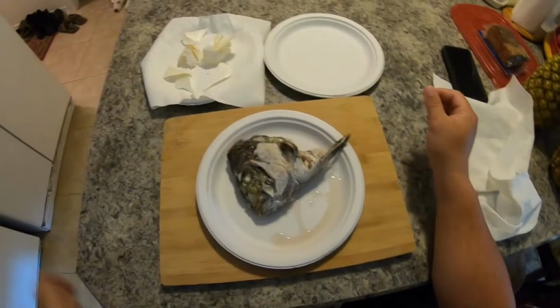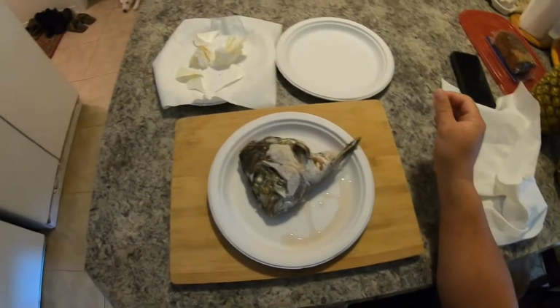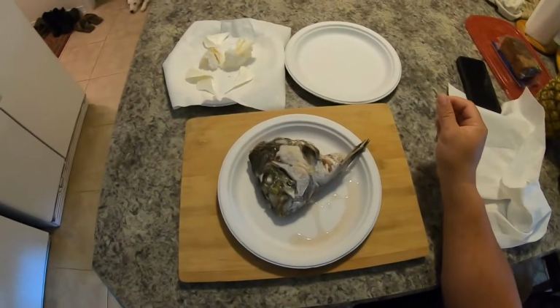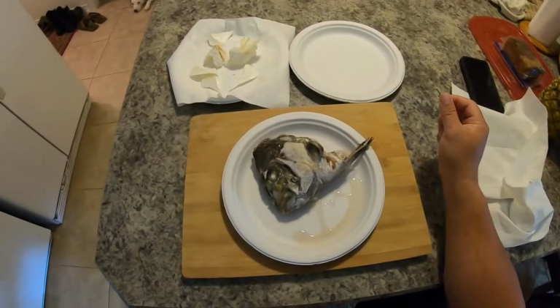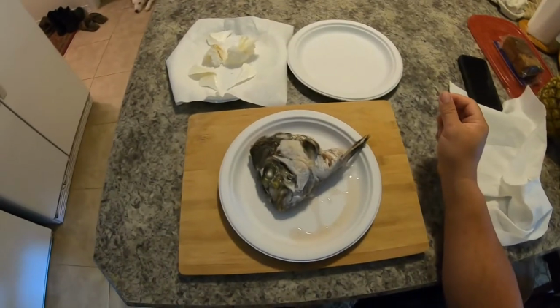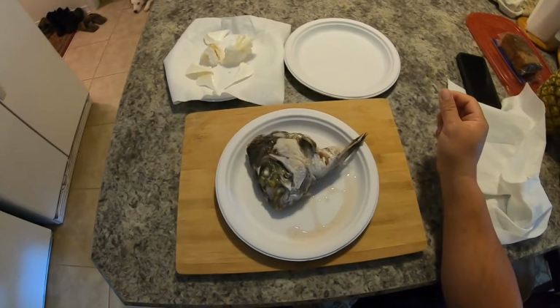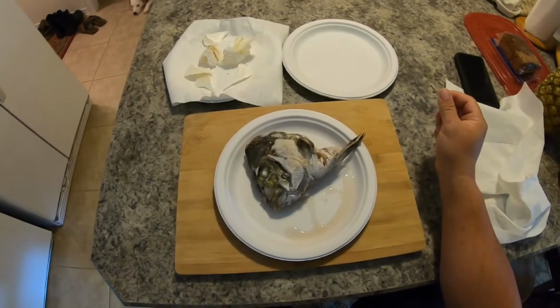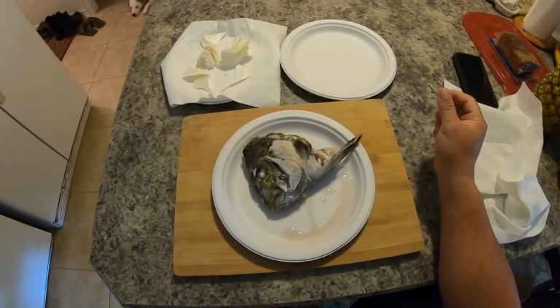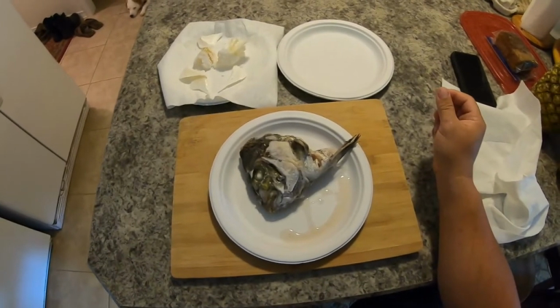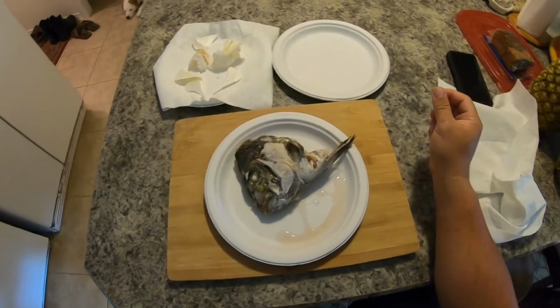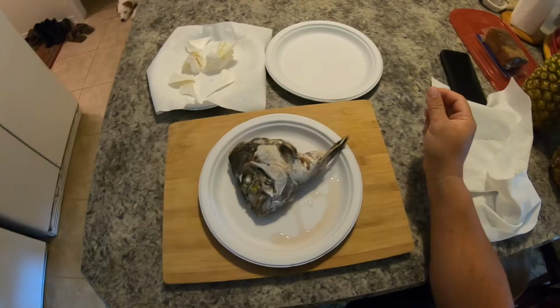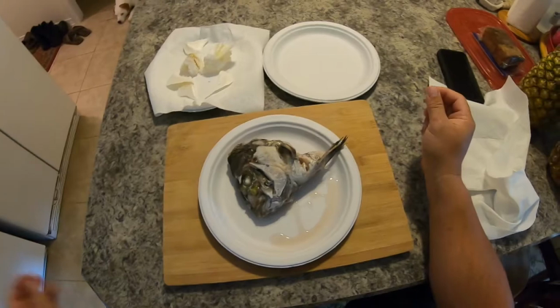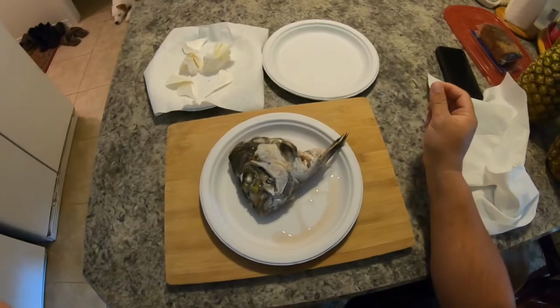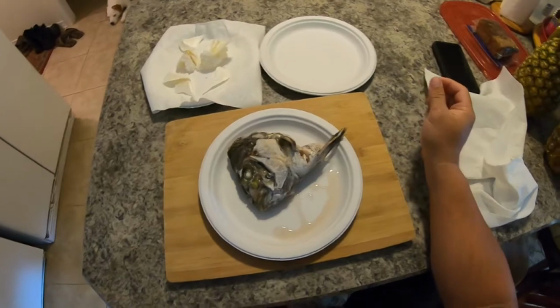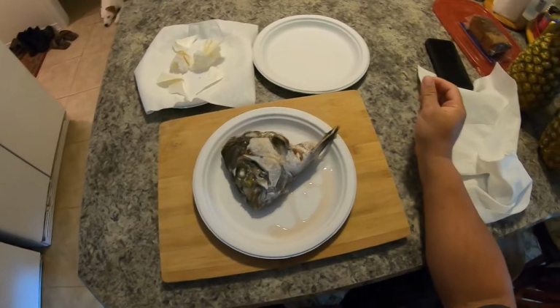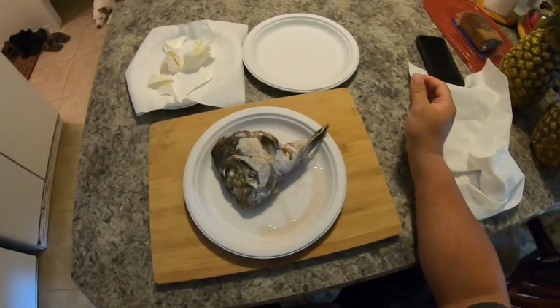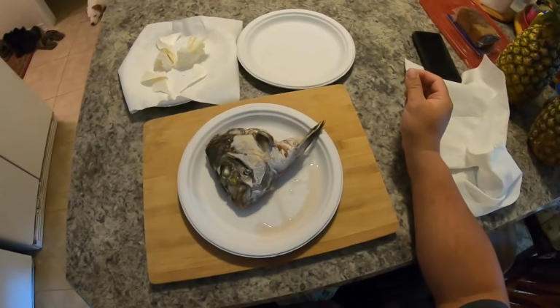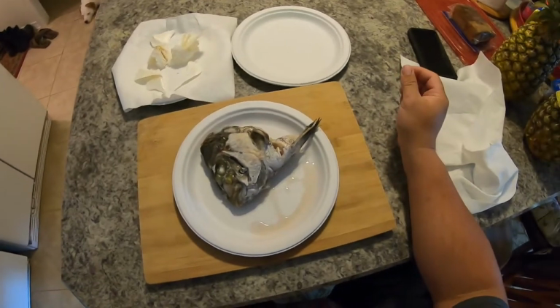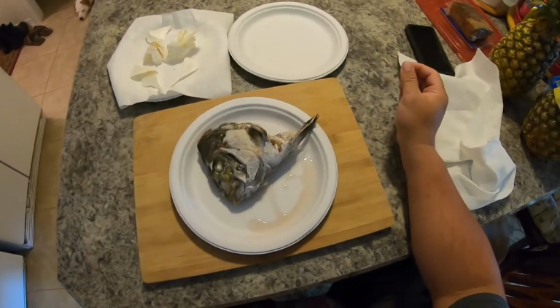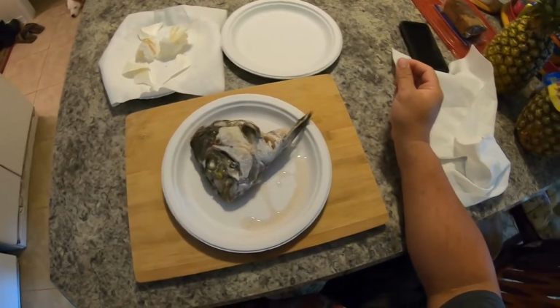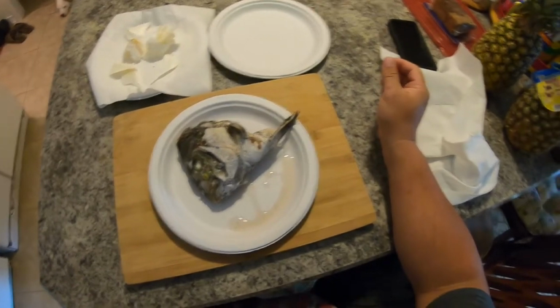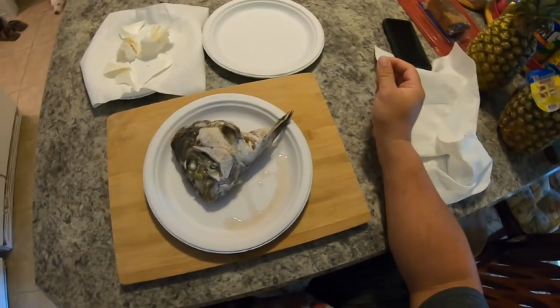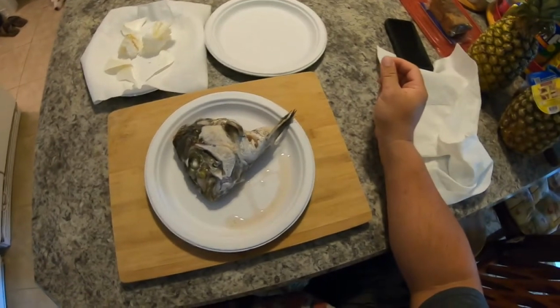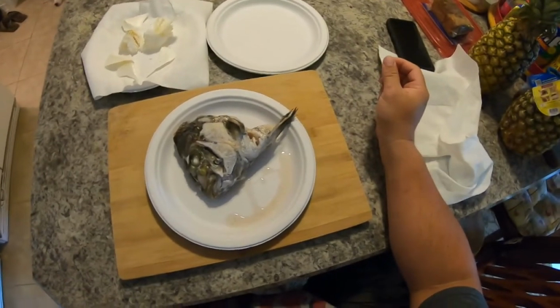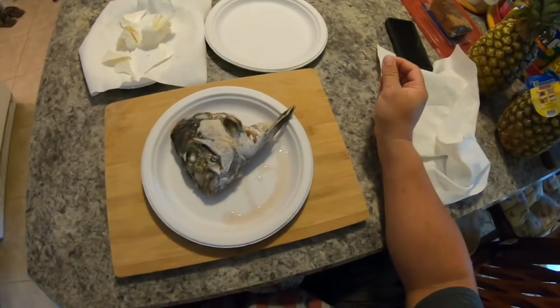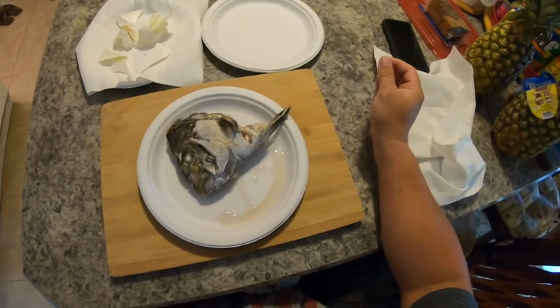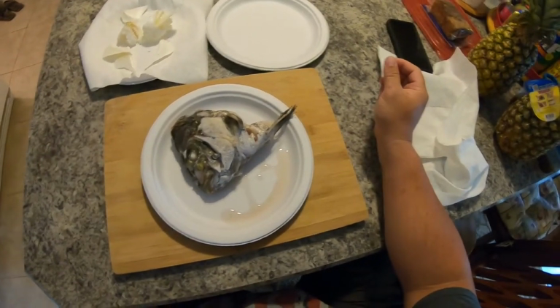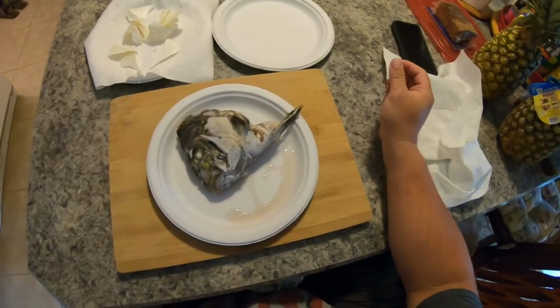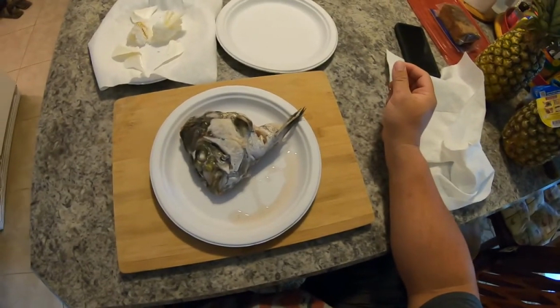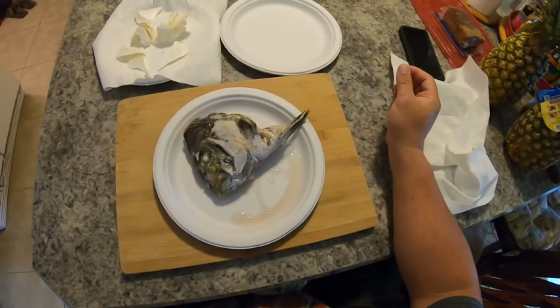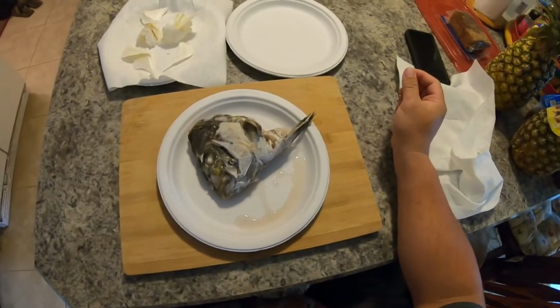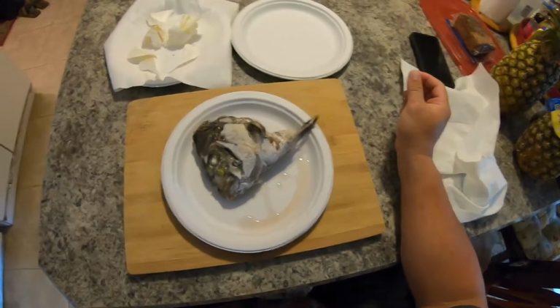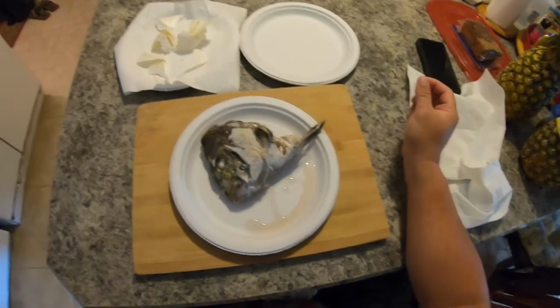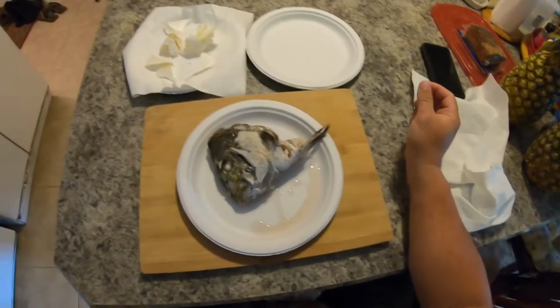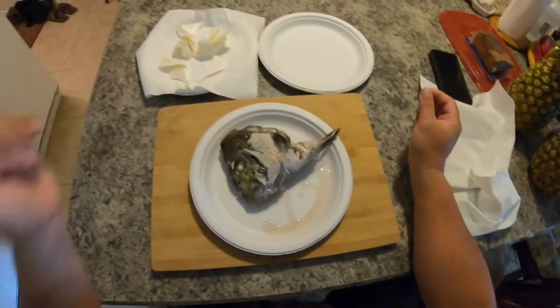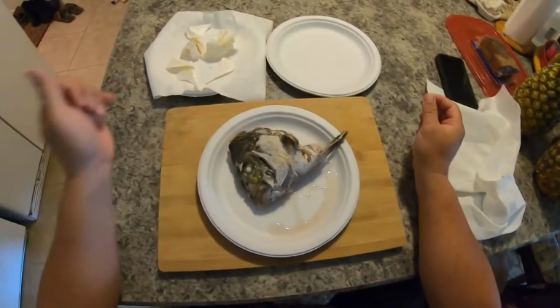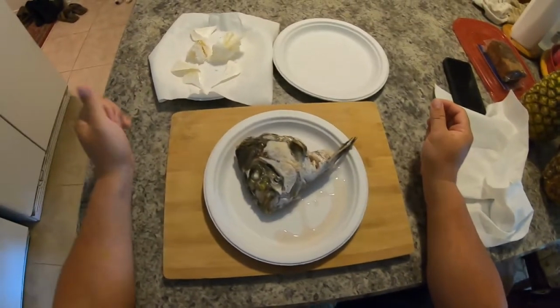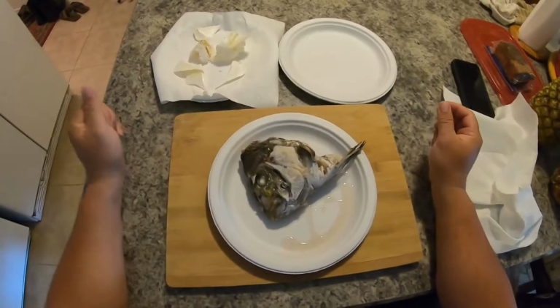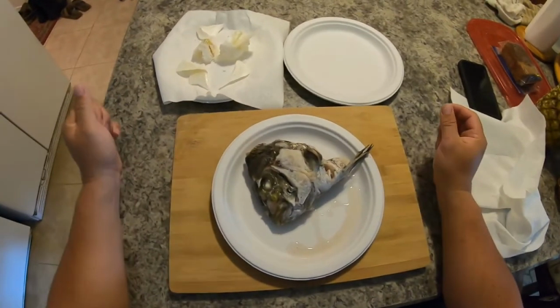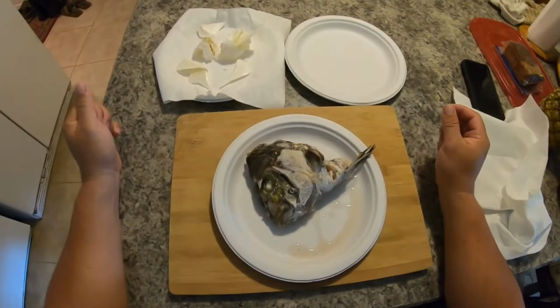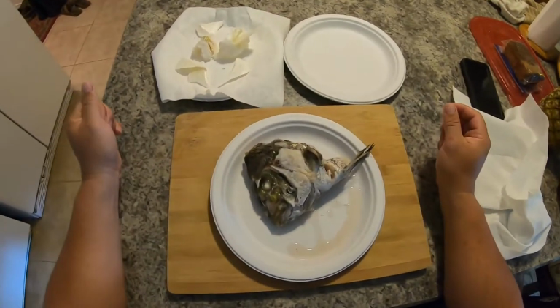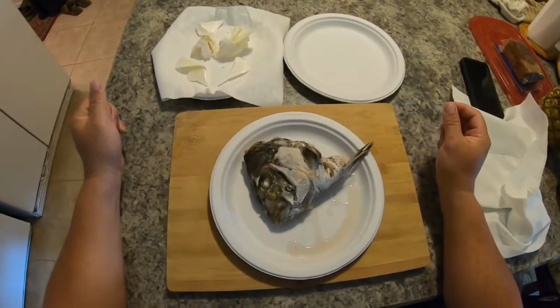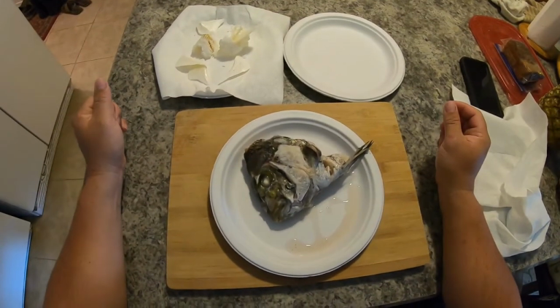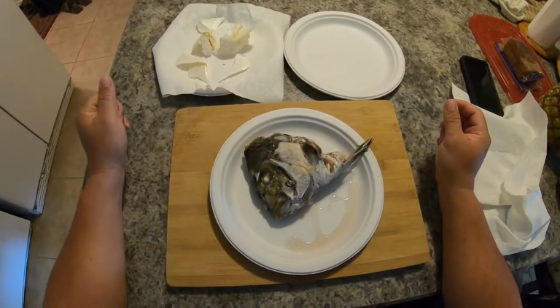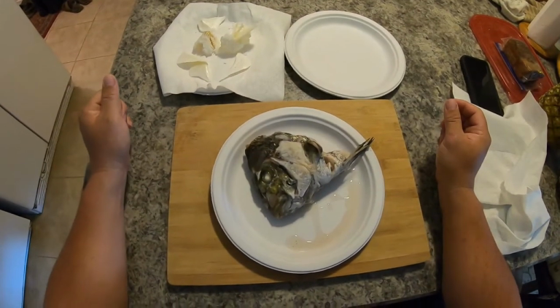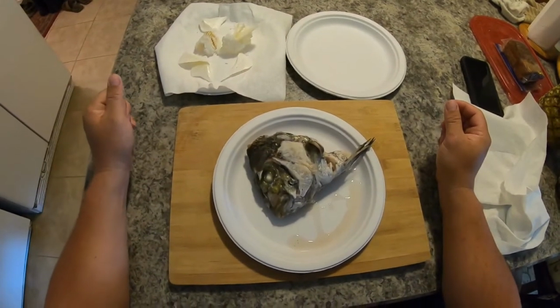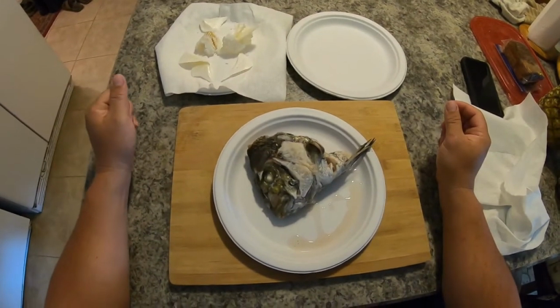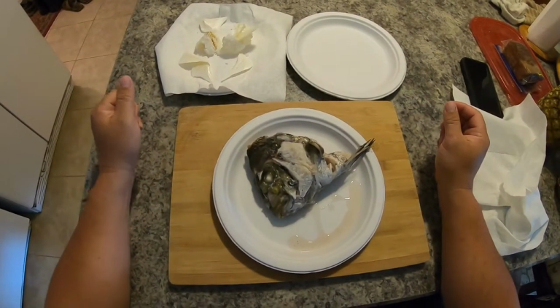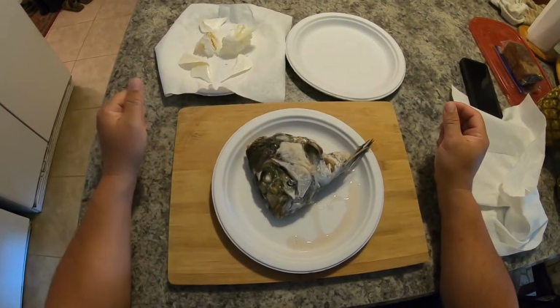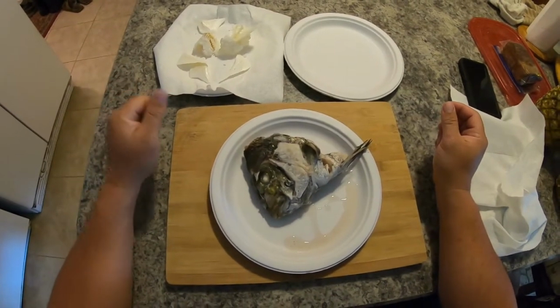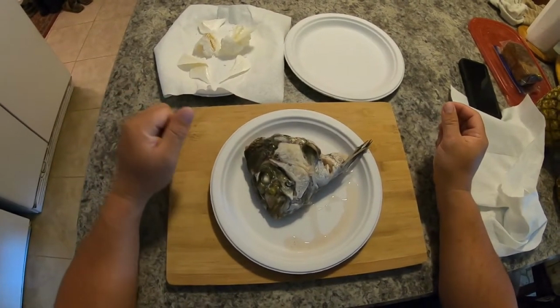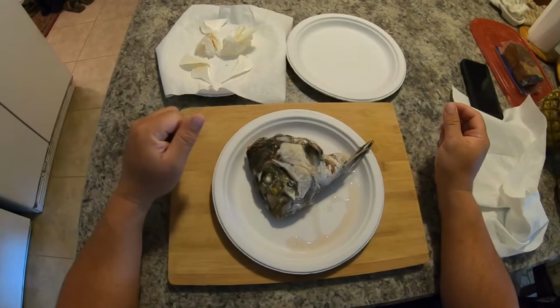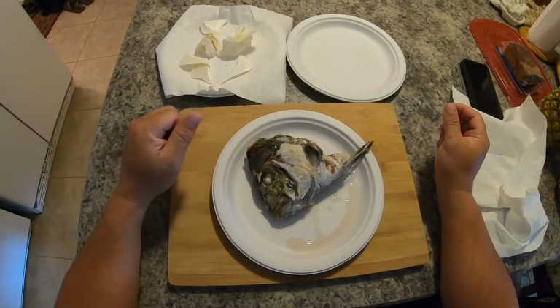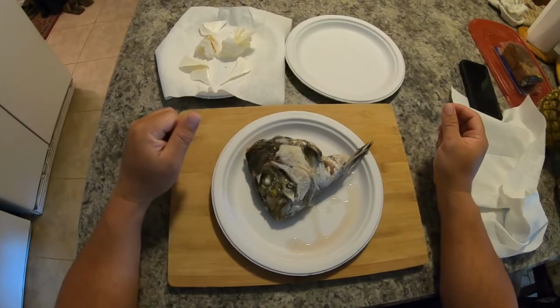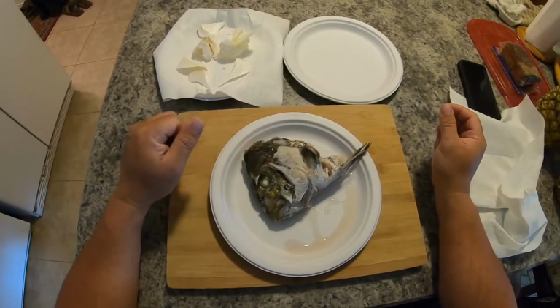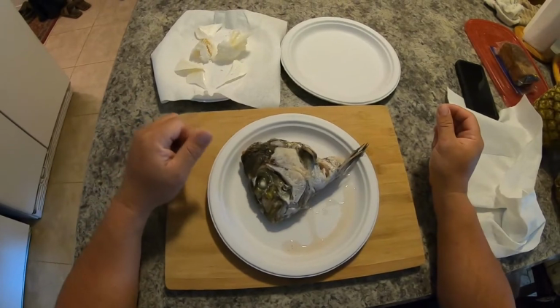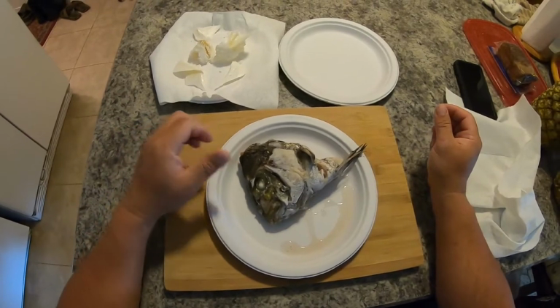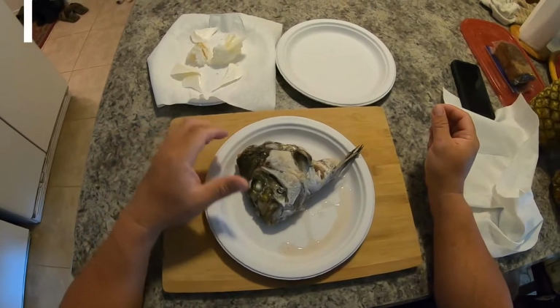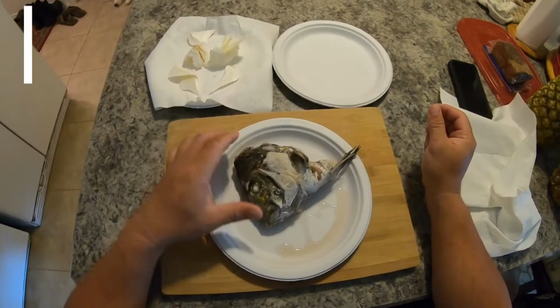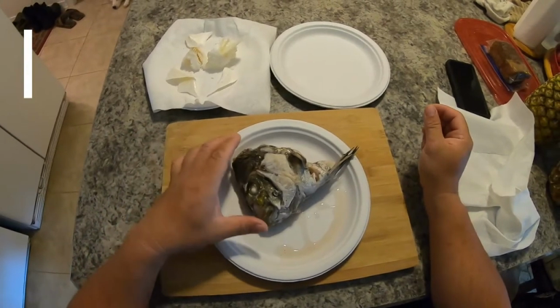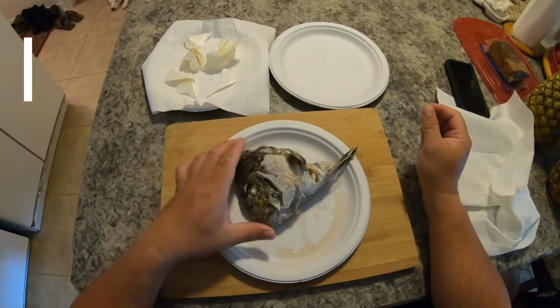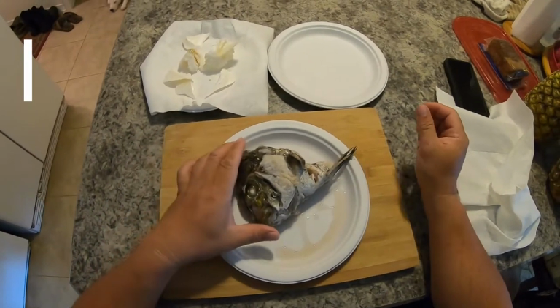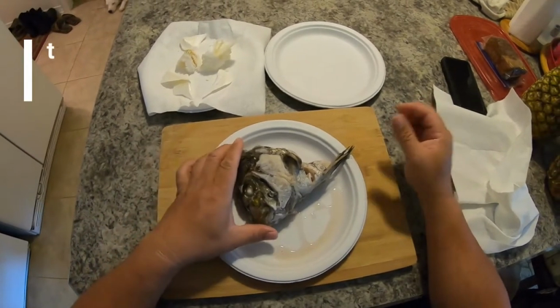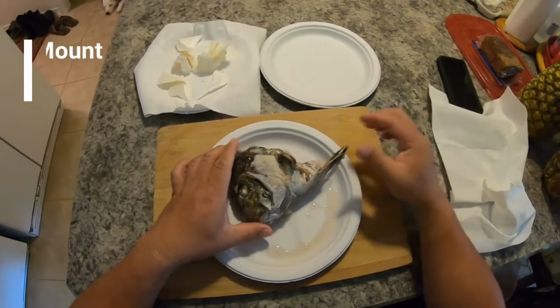All right ladies and gentlemen, welcome back to the channel. Today we're going to make a sheep head skull mount.